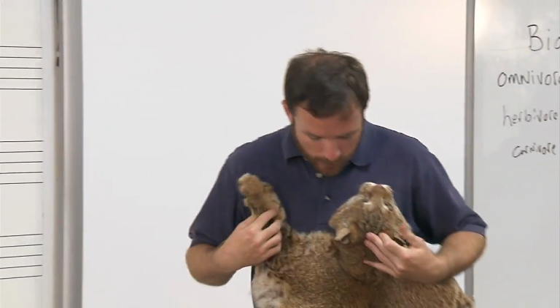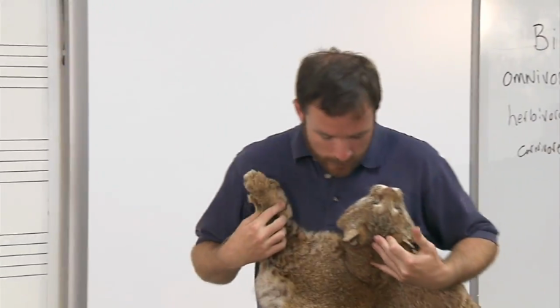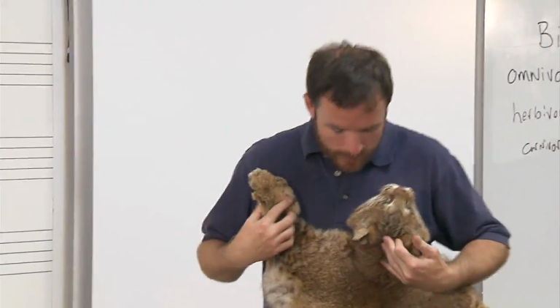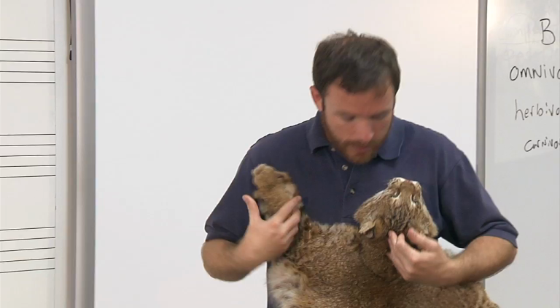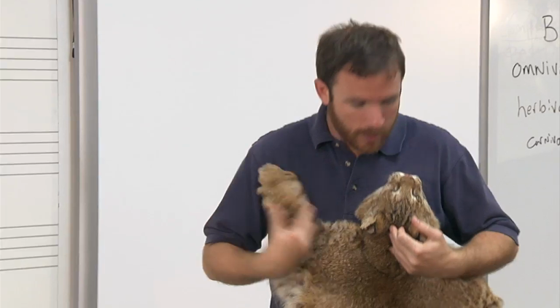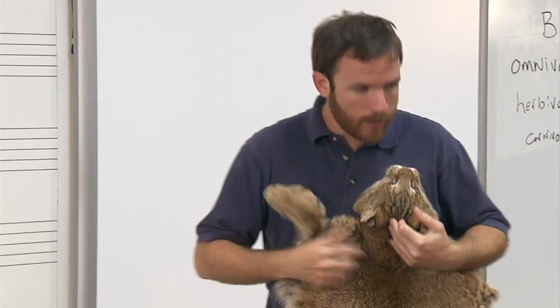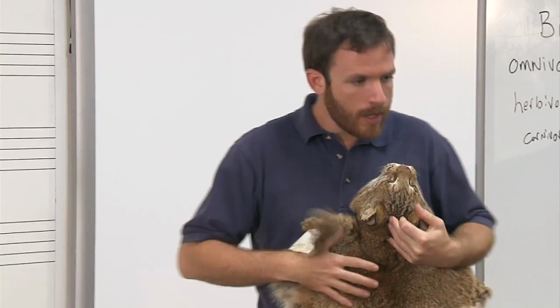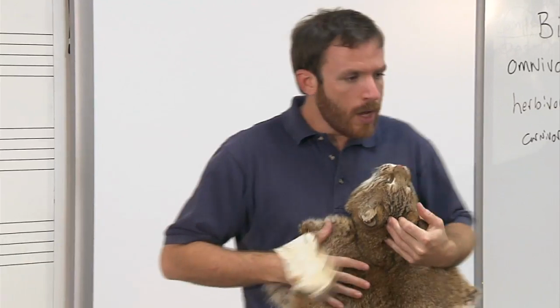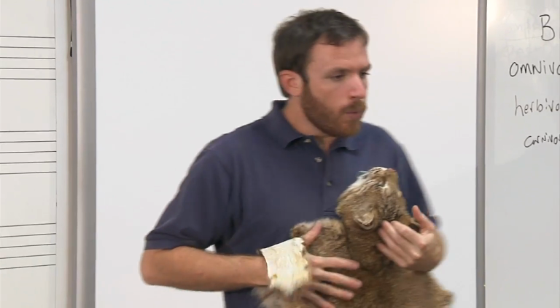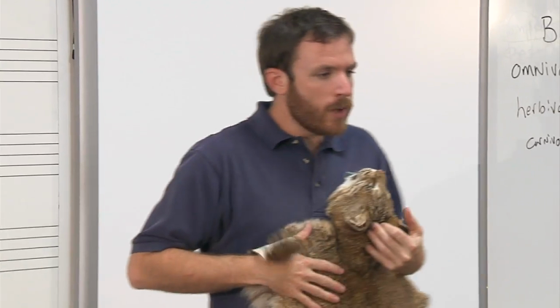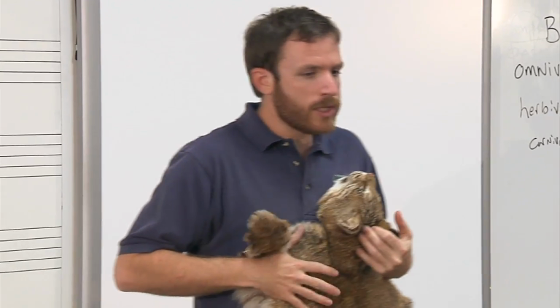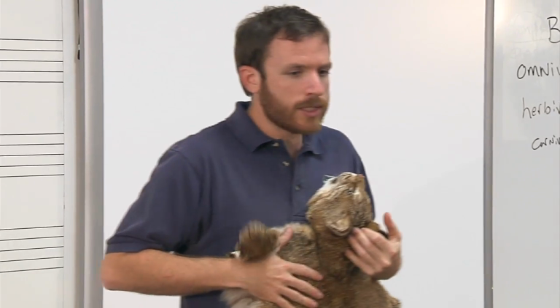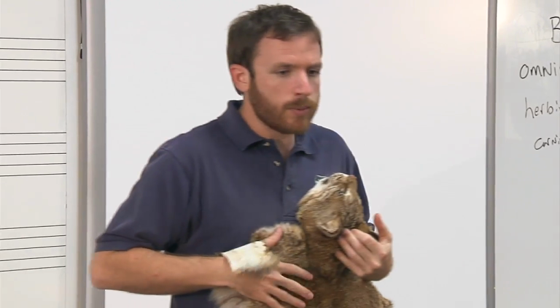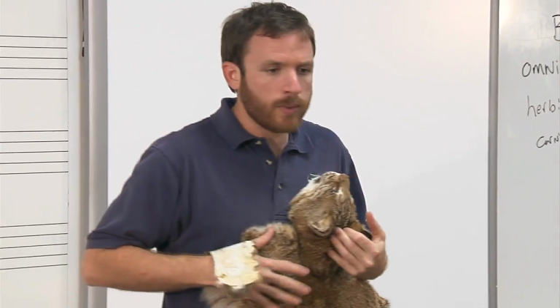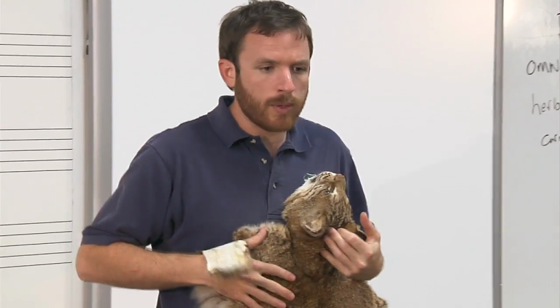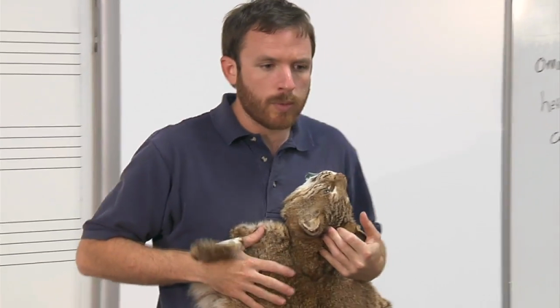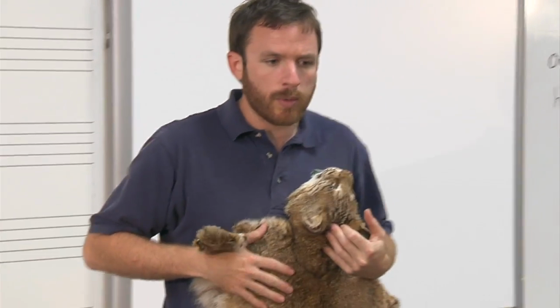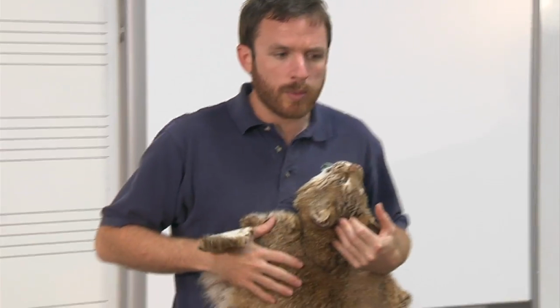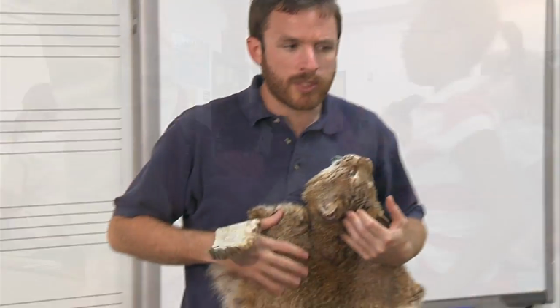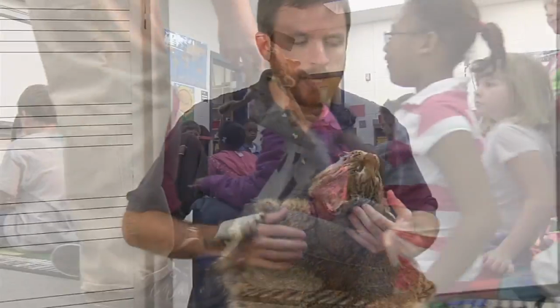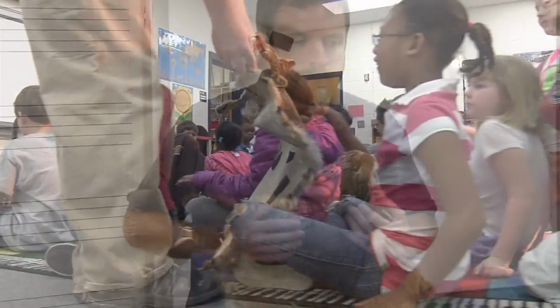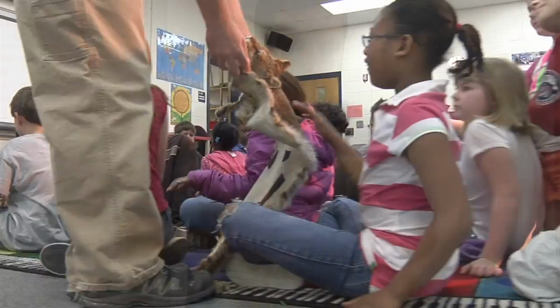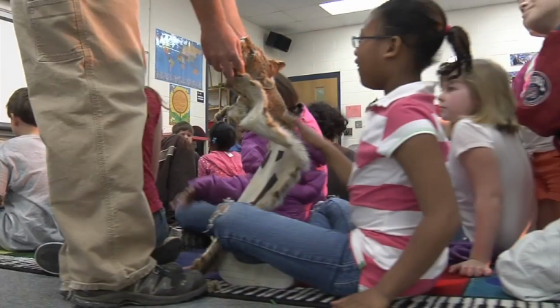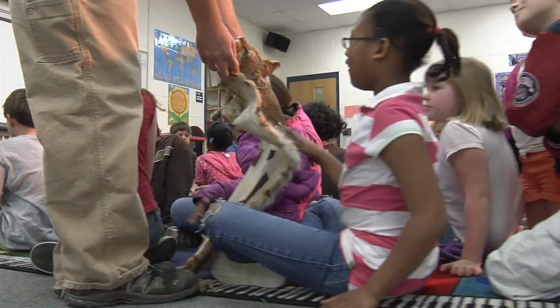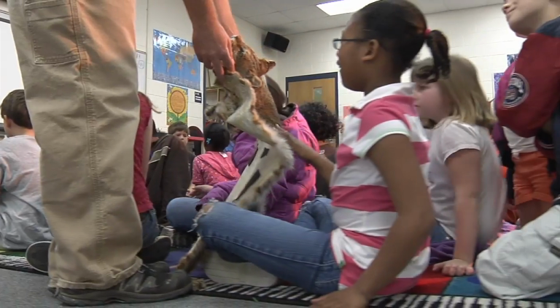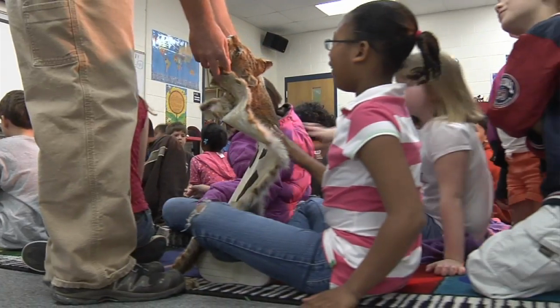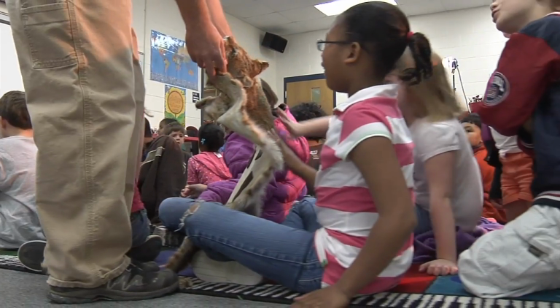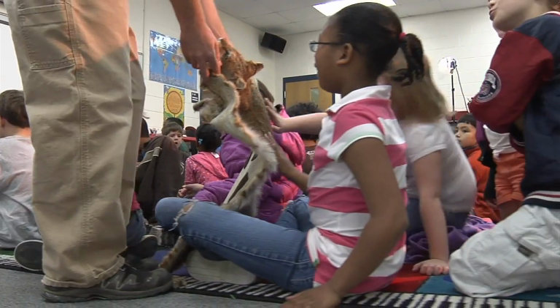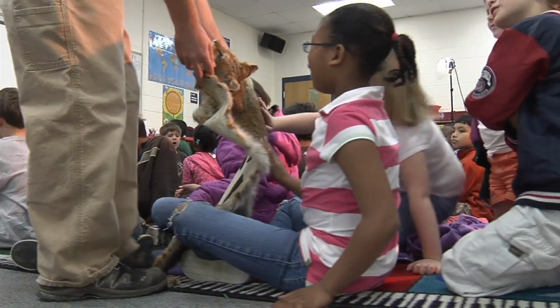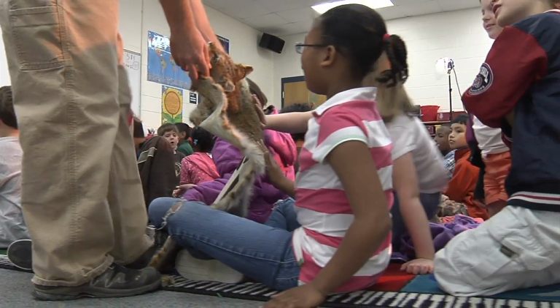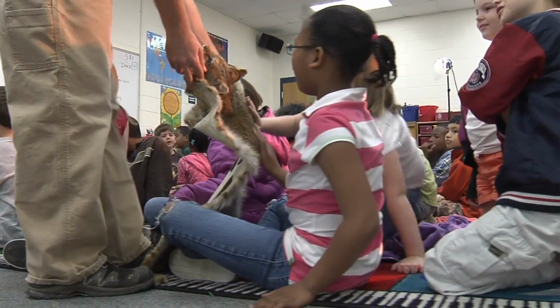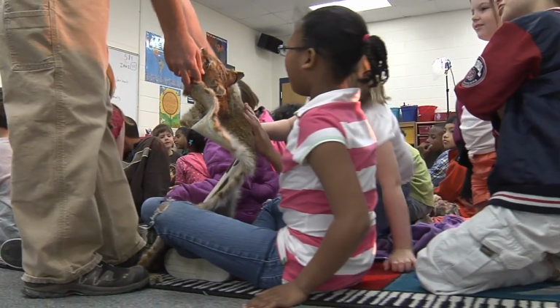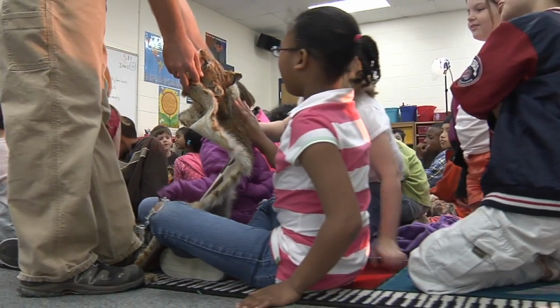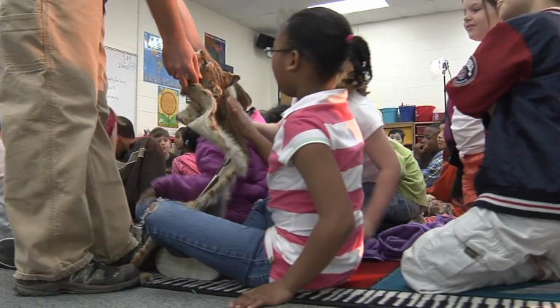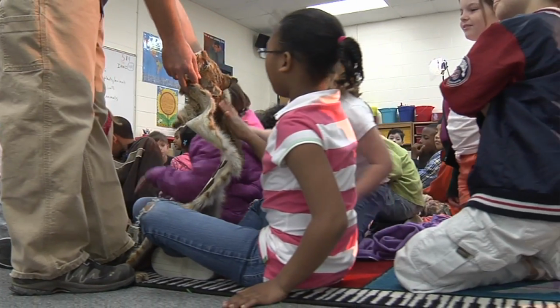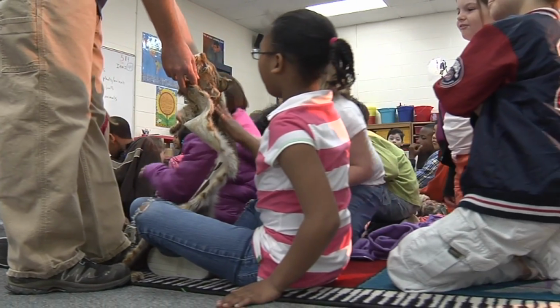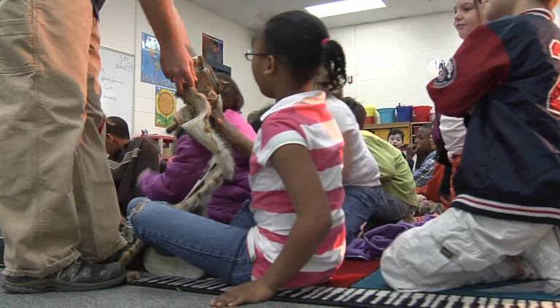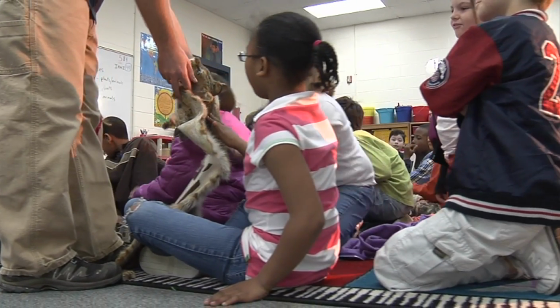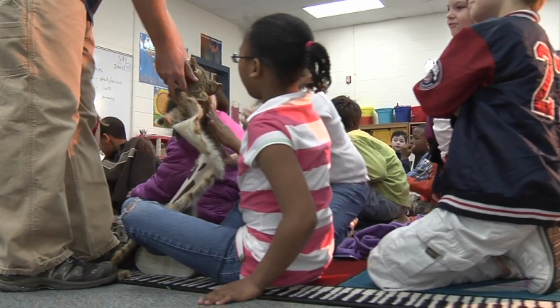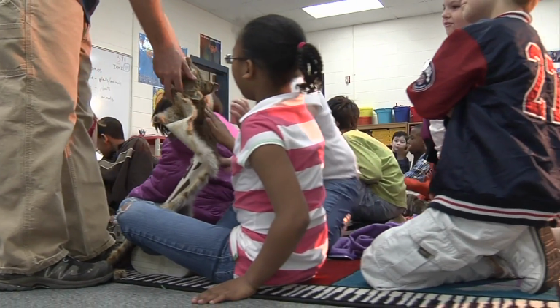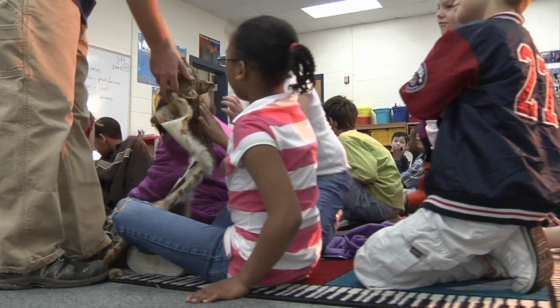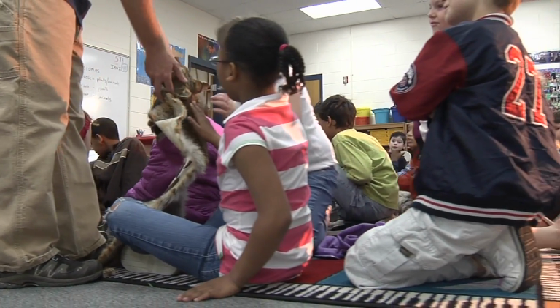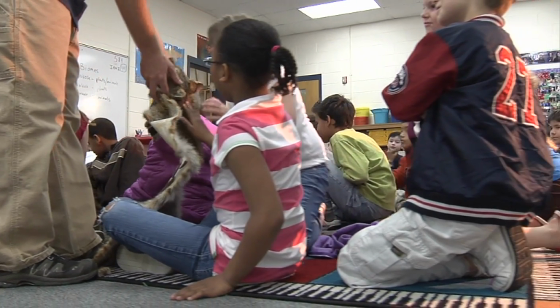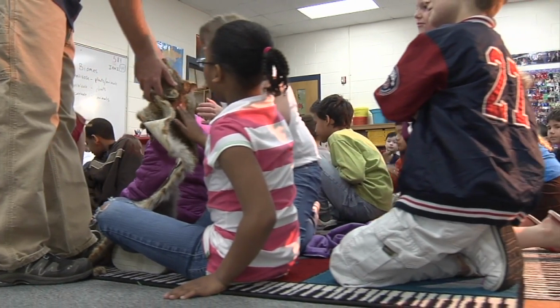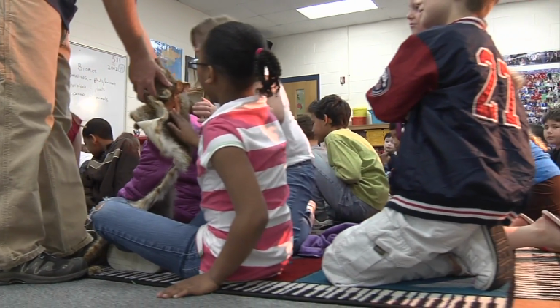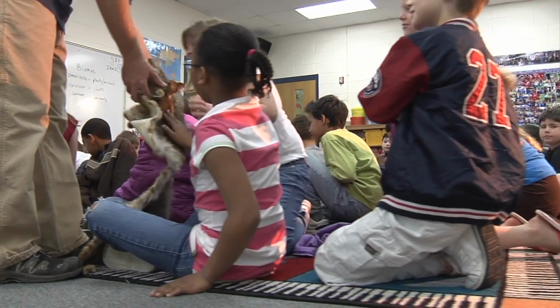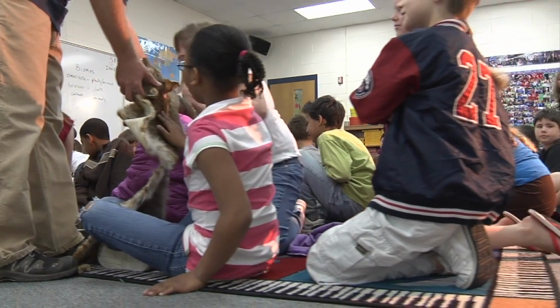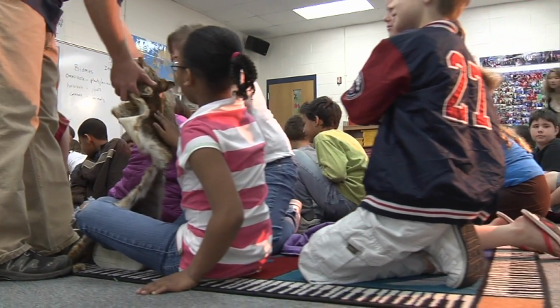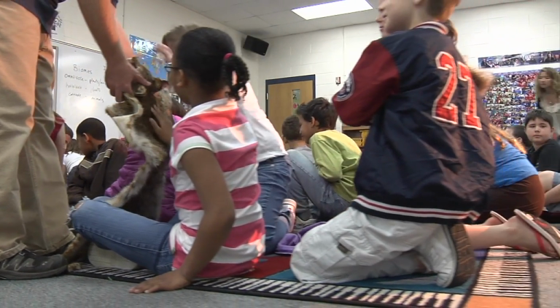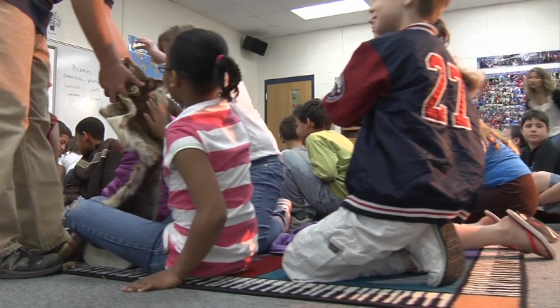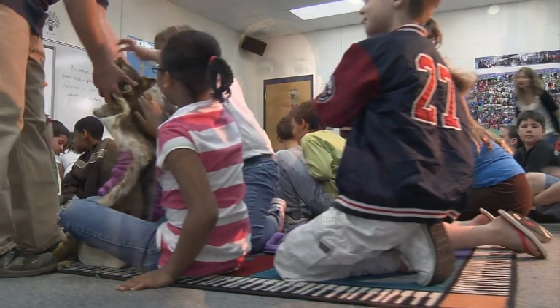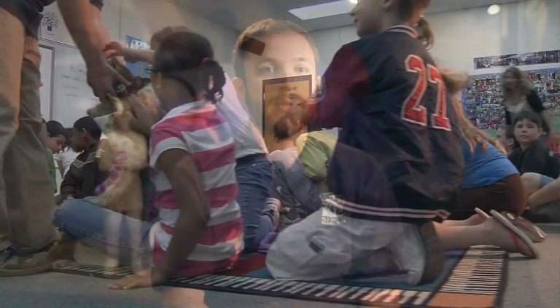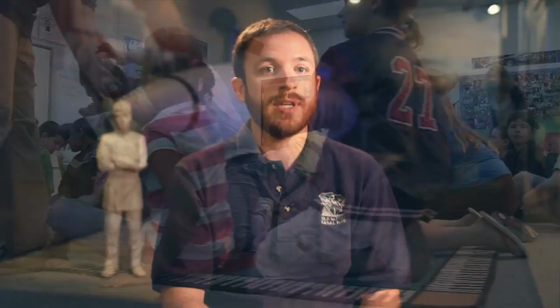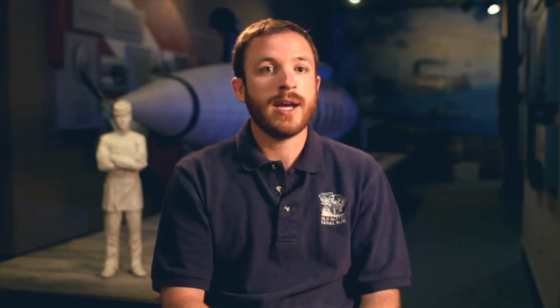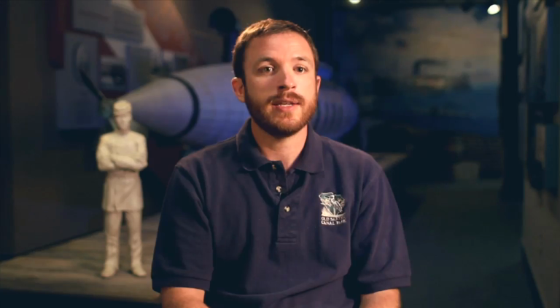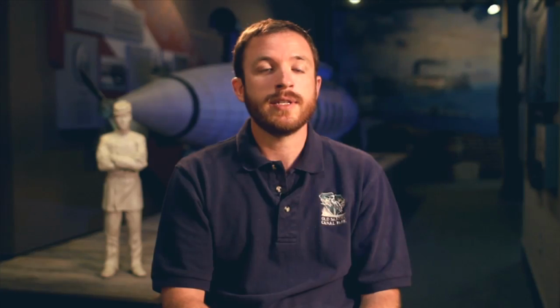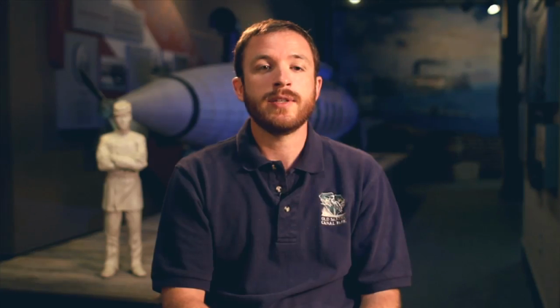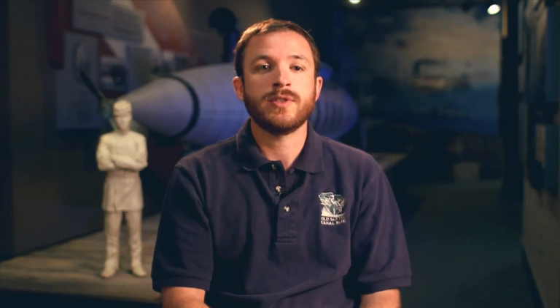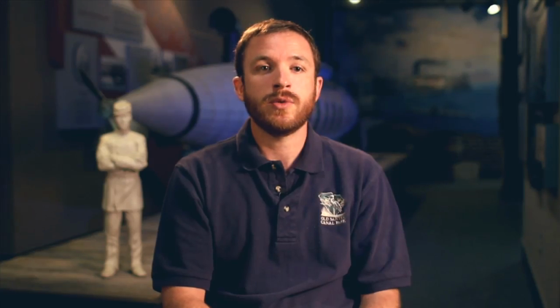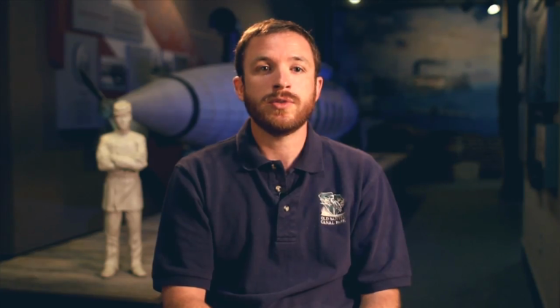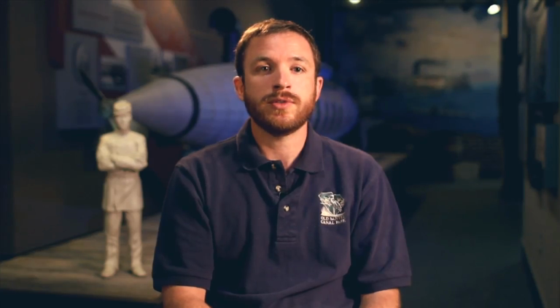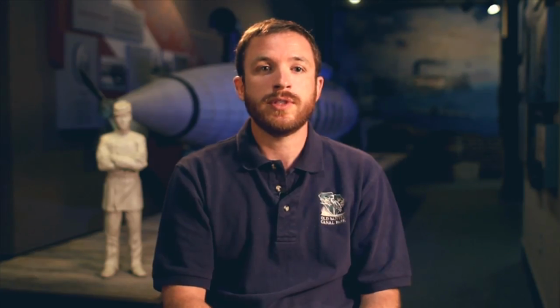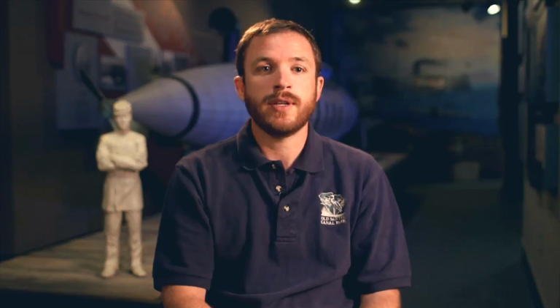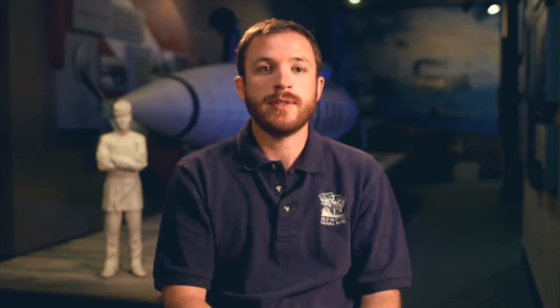Teachers will be happy to know that our education programs meet all South Carolina state standards in both science and social studies.